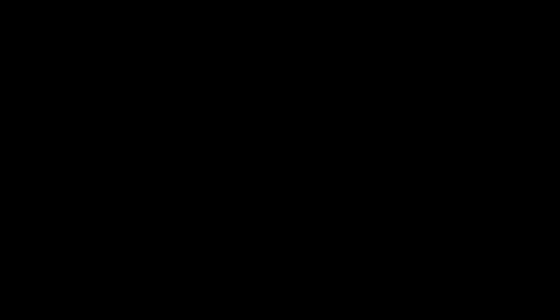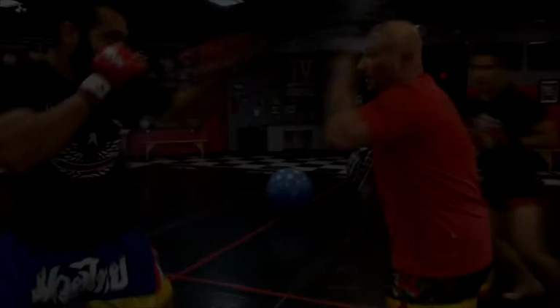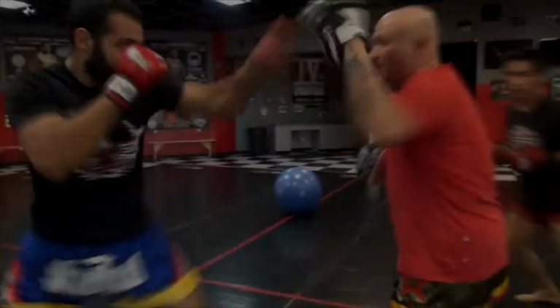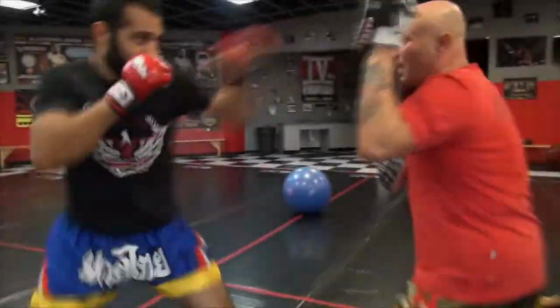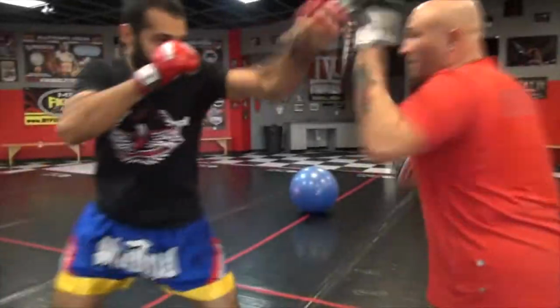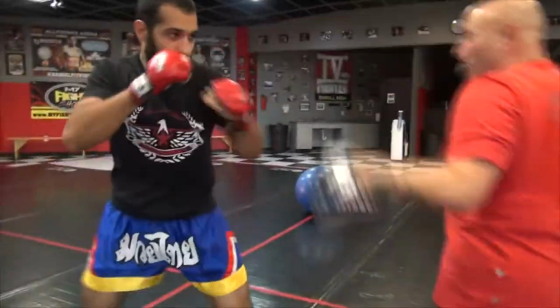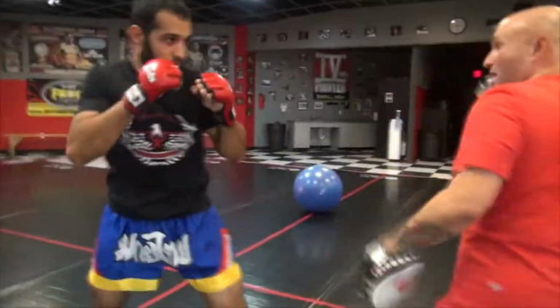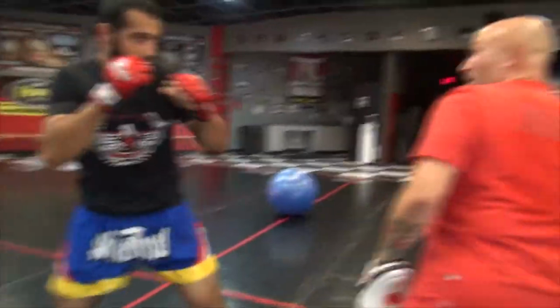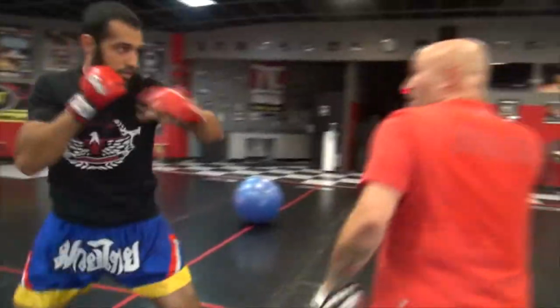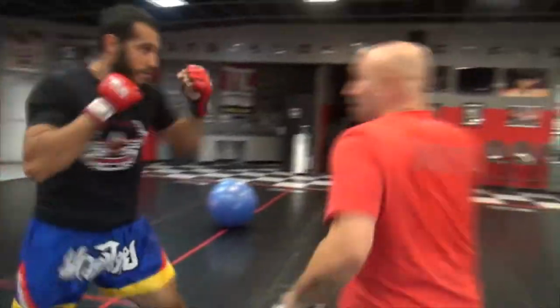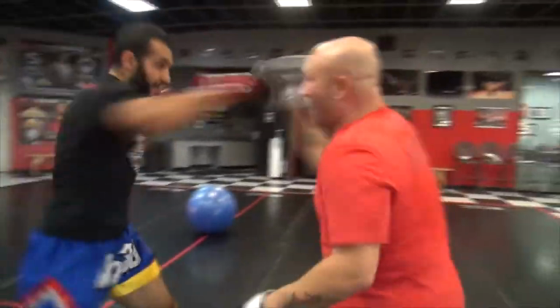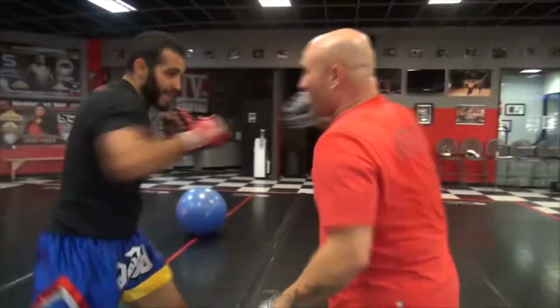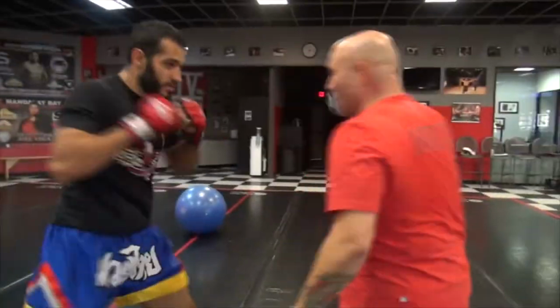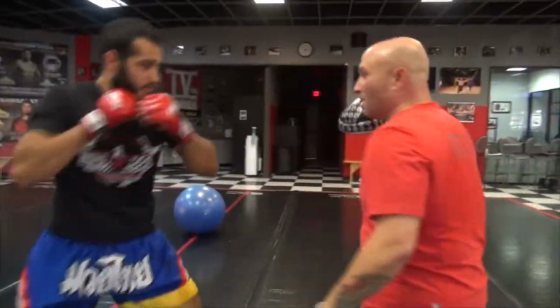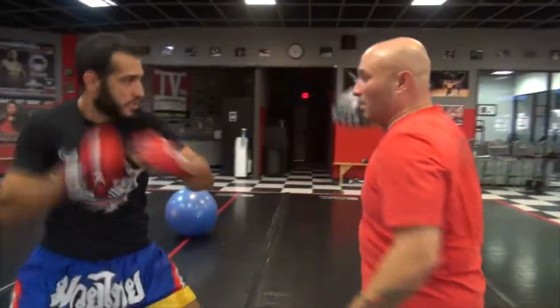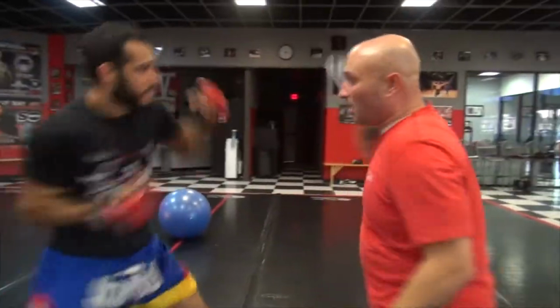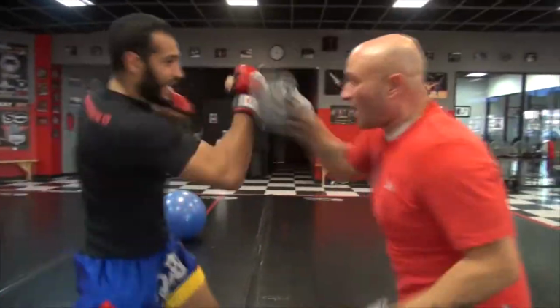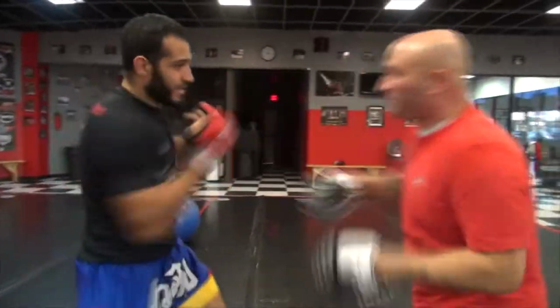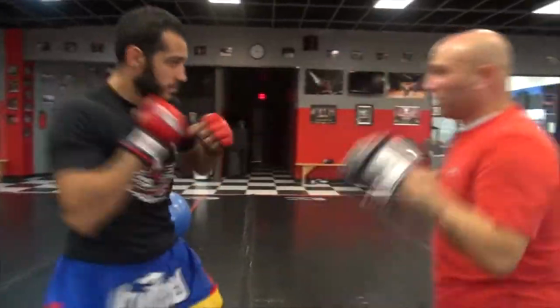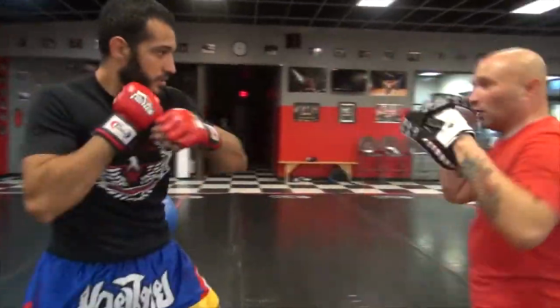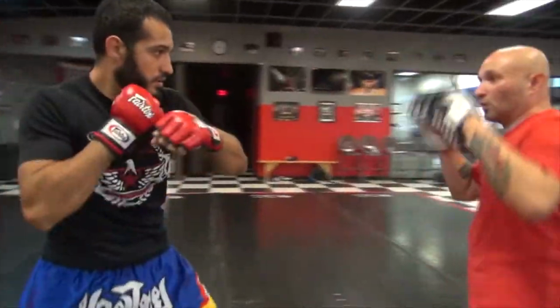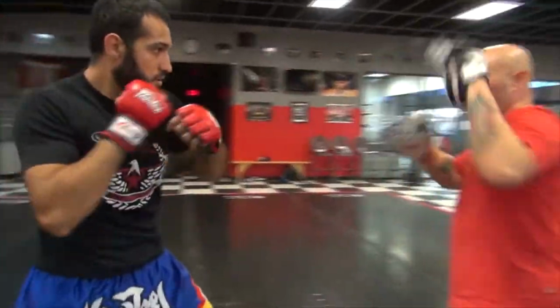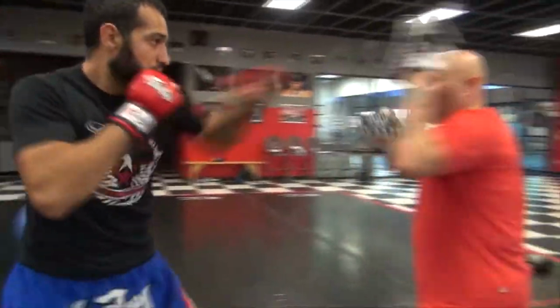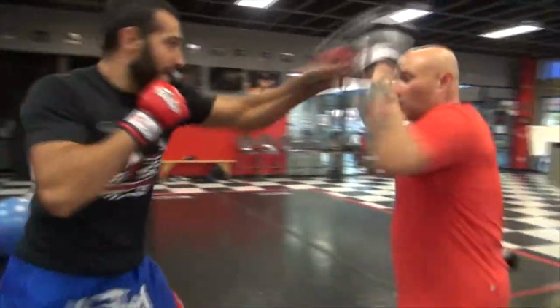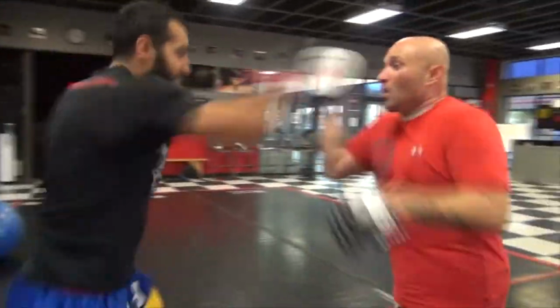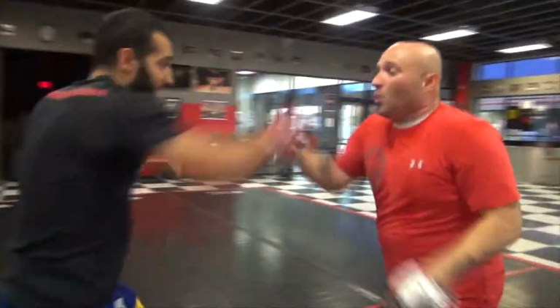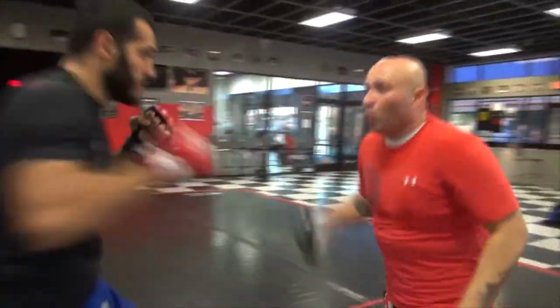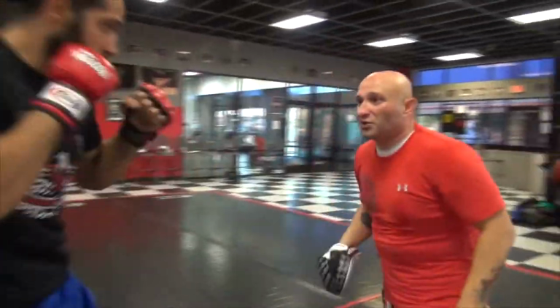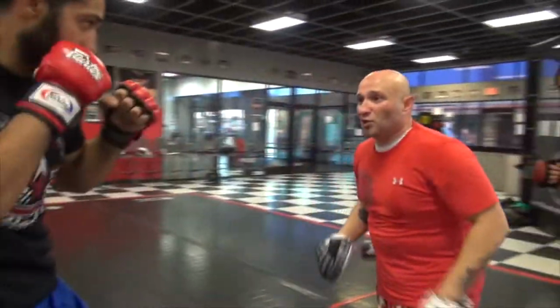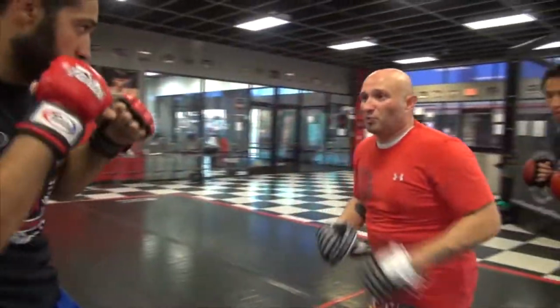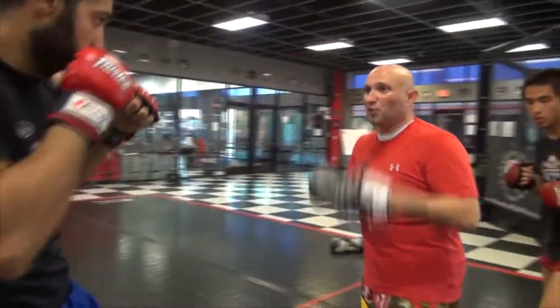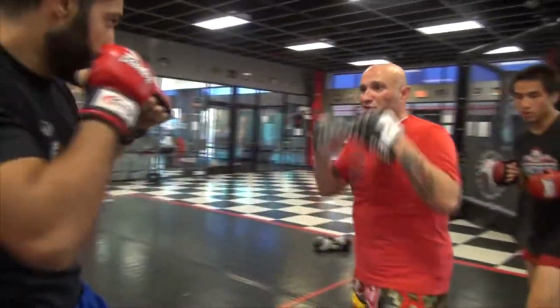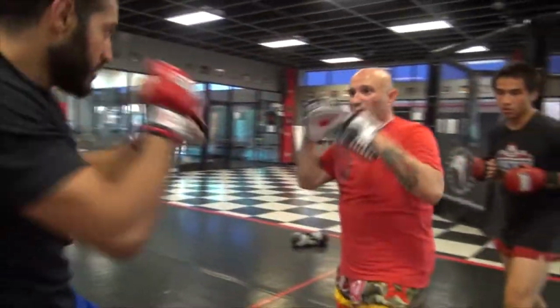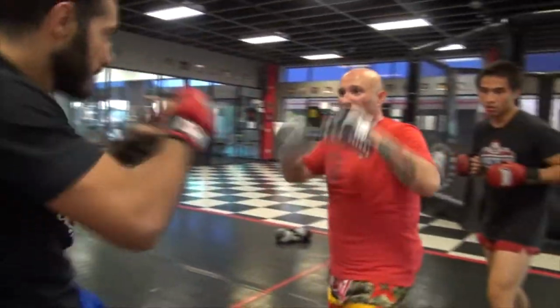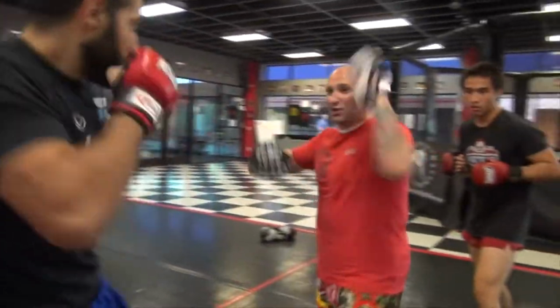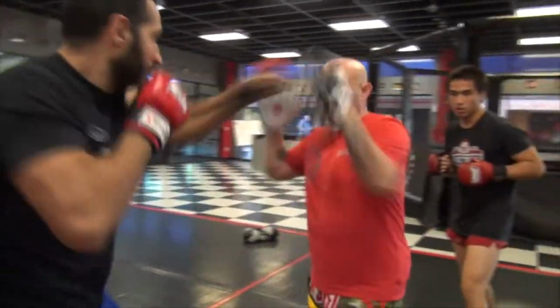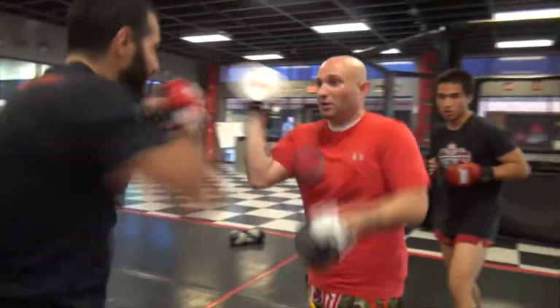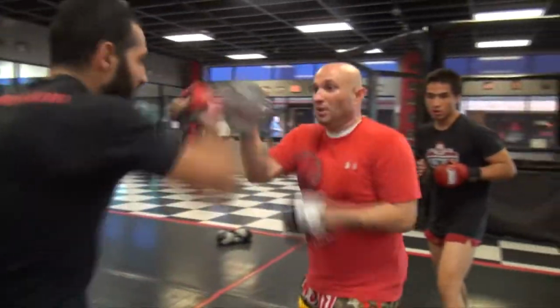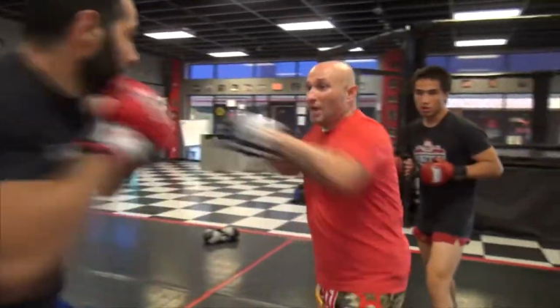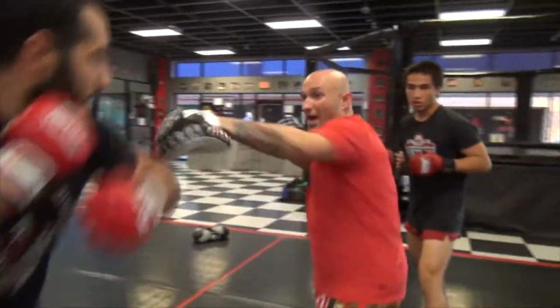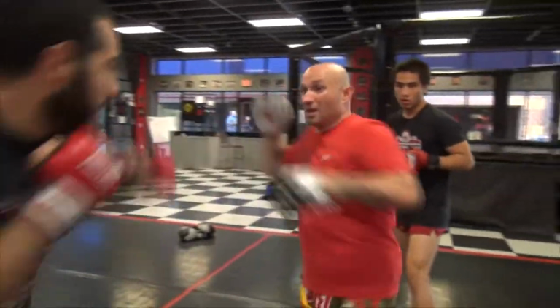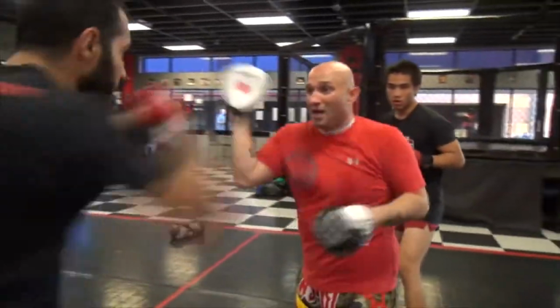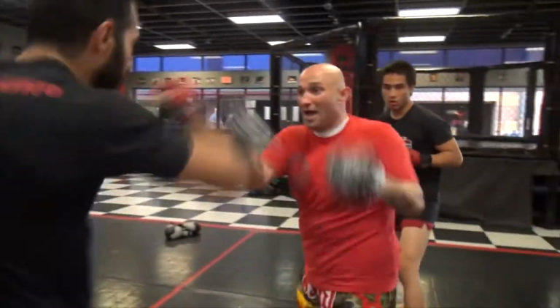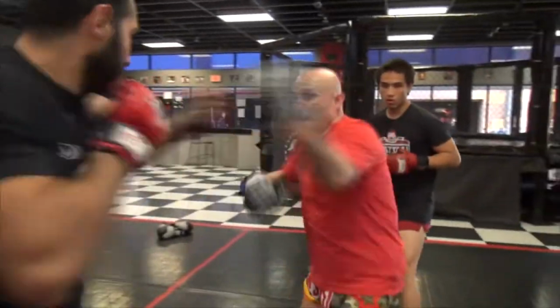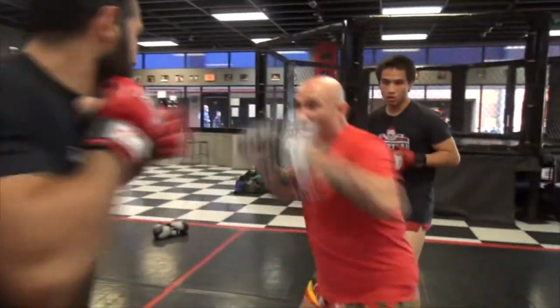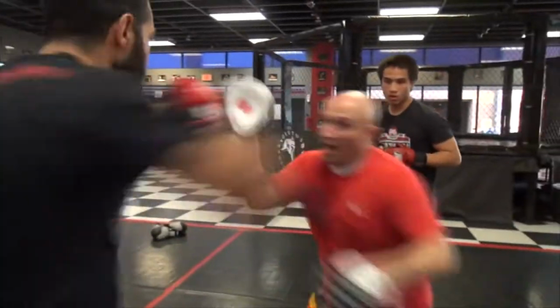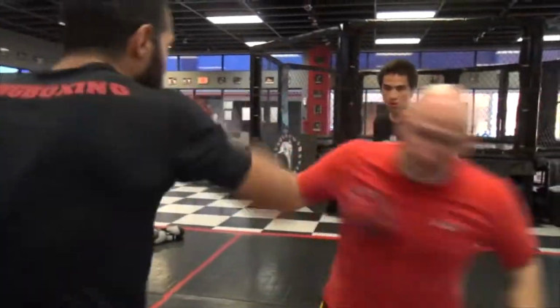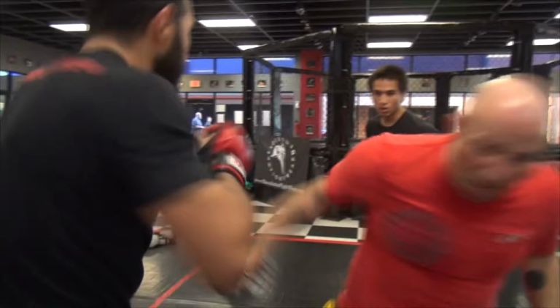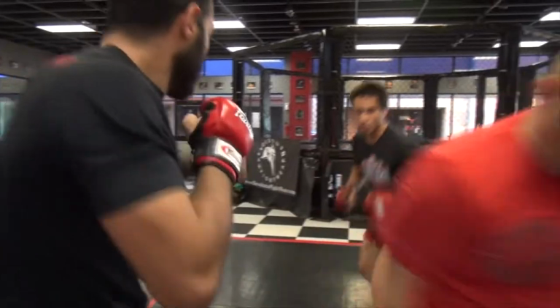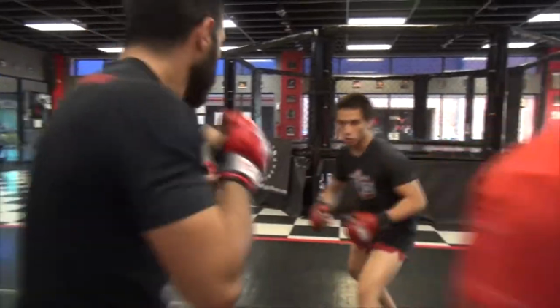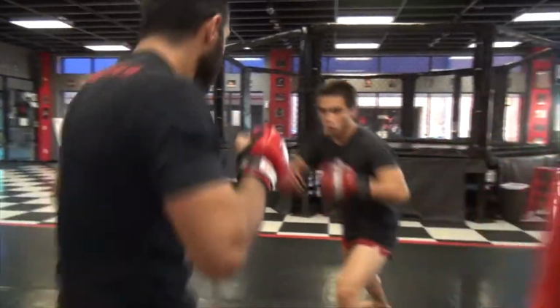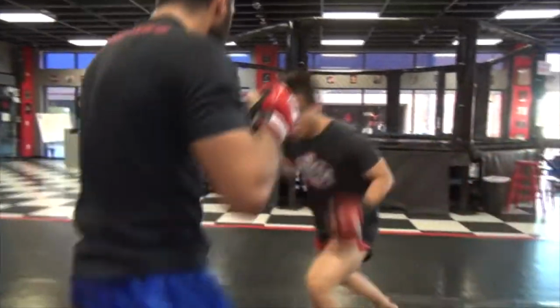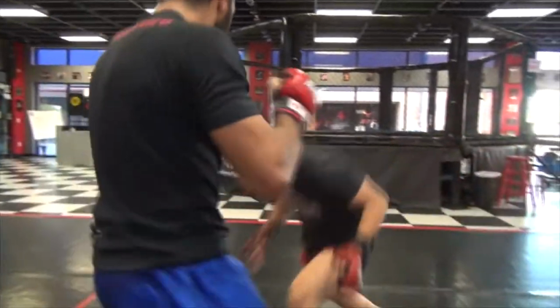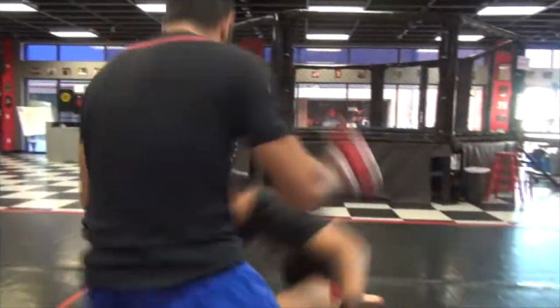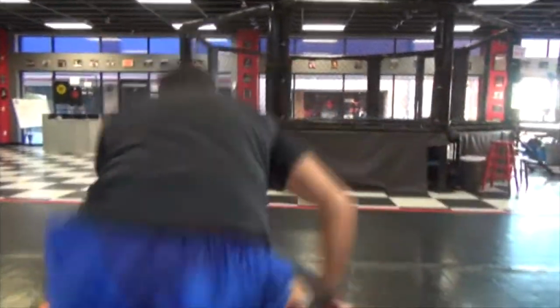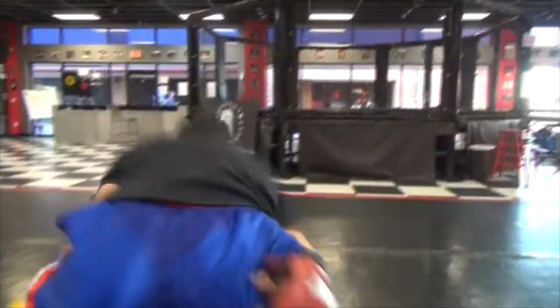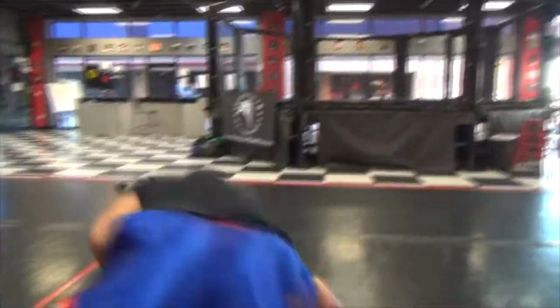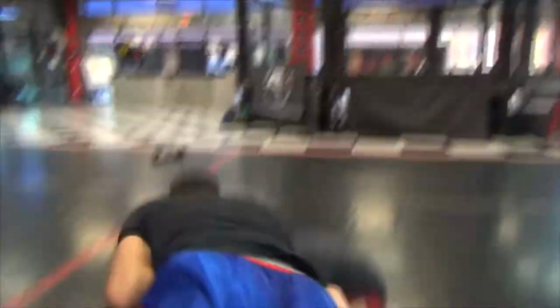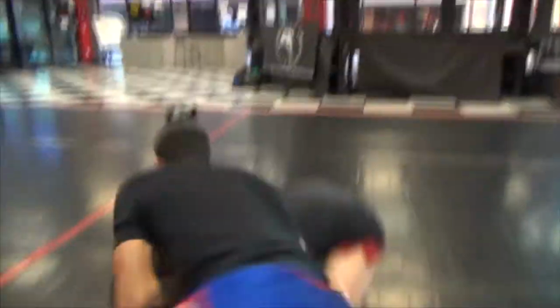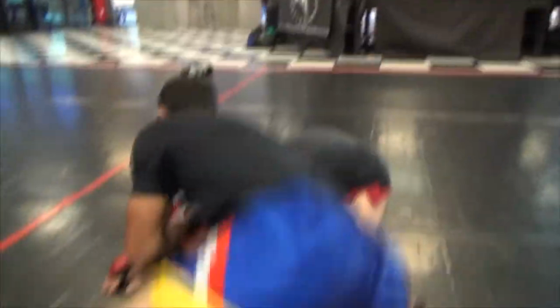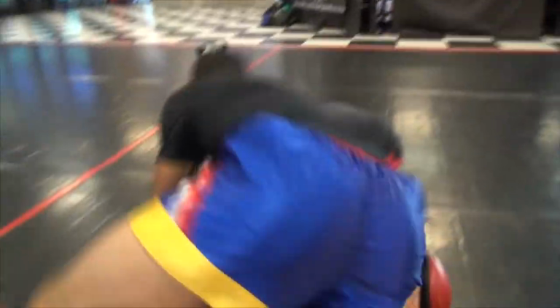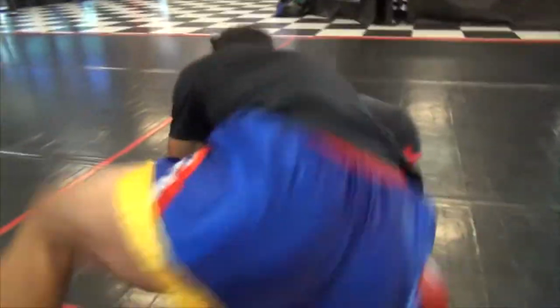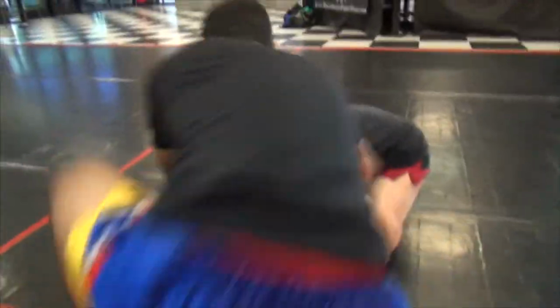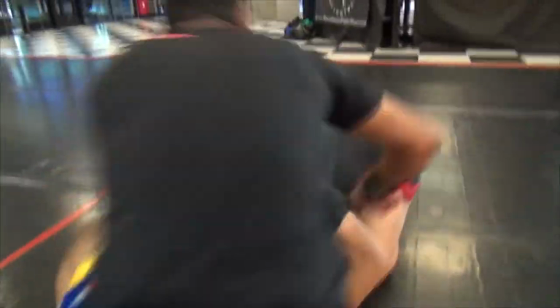Ha, ha, here. Ha, here. Ha, two. Ha, ha. One, two, pull. Two, three, two. Ha, ha, ha. Go. And time.